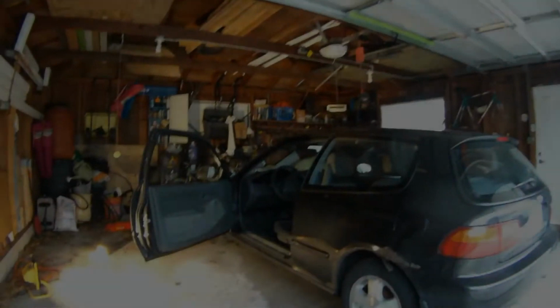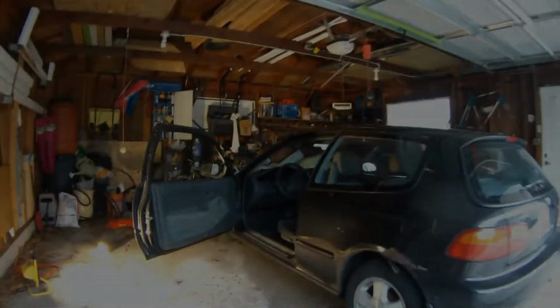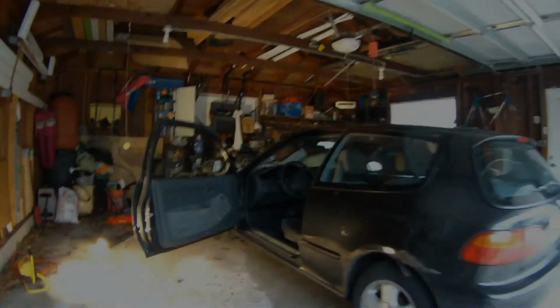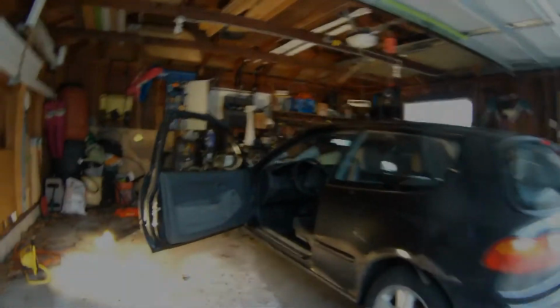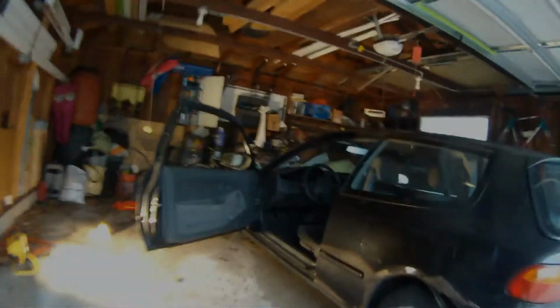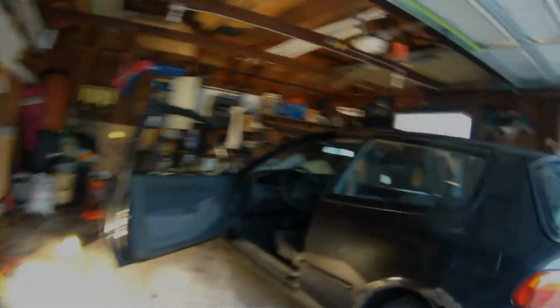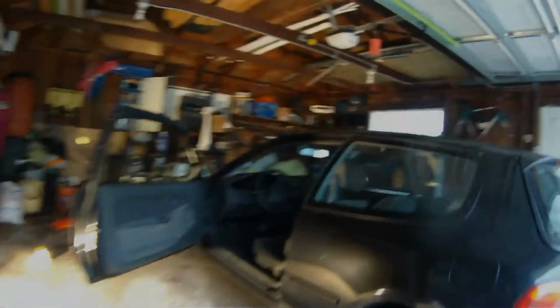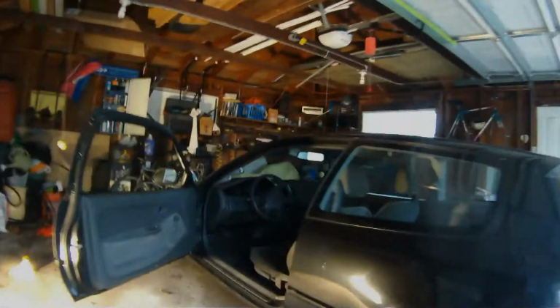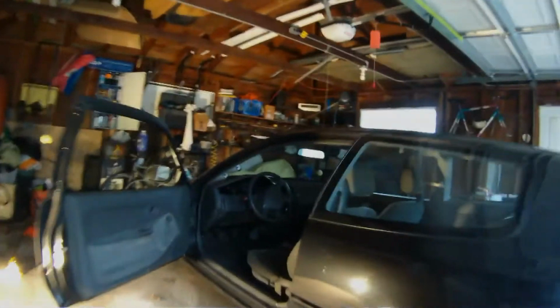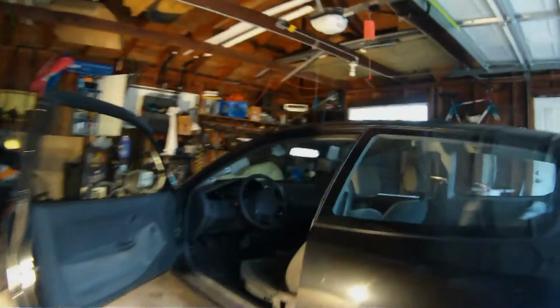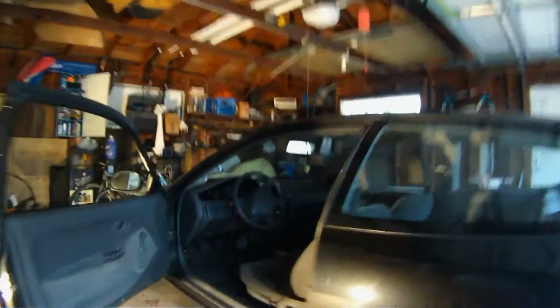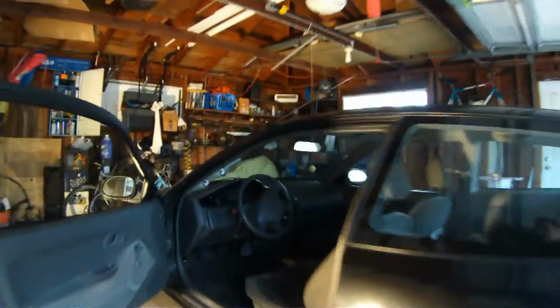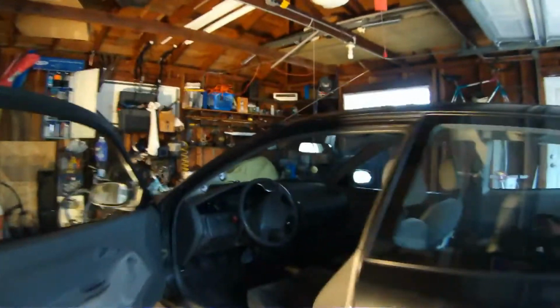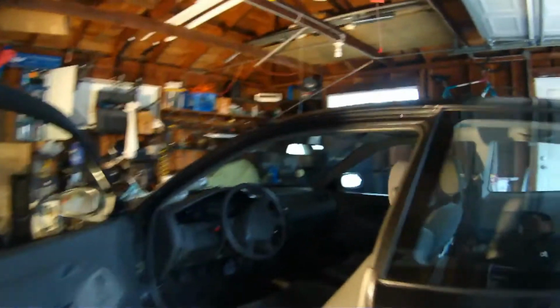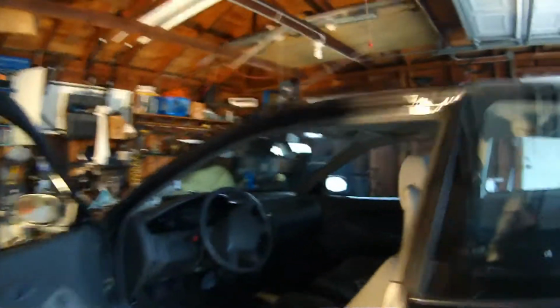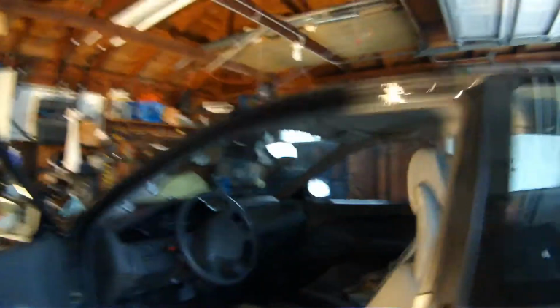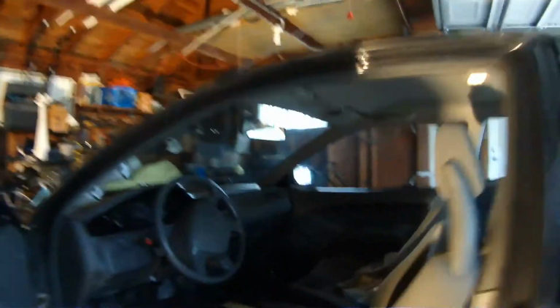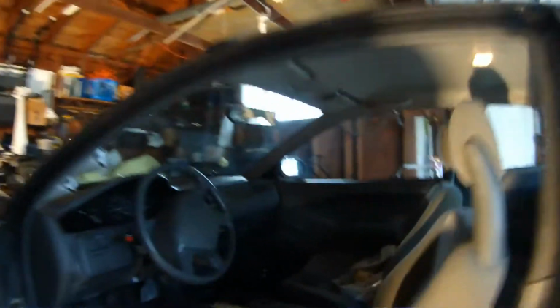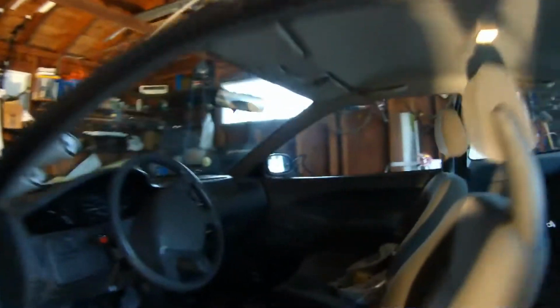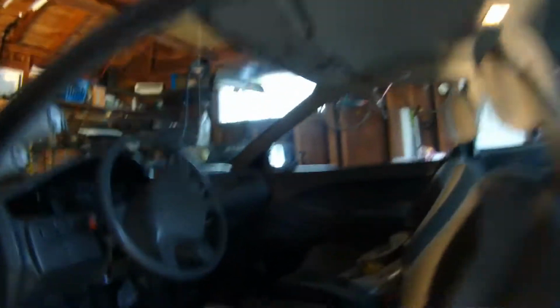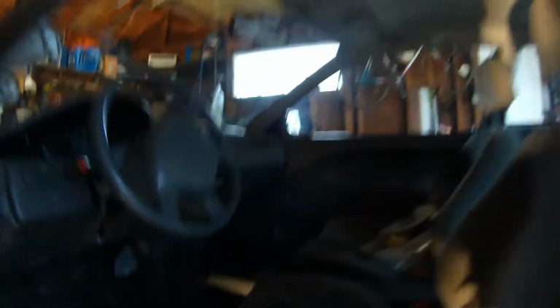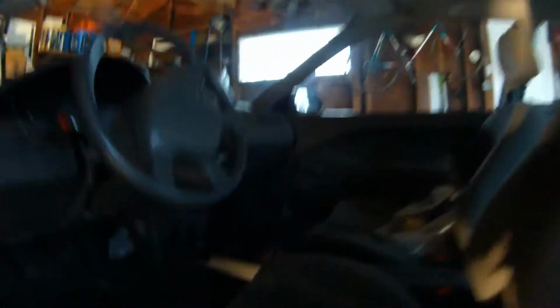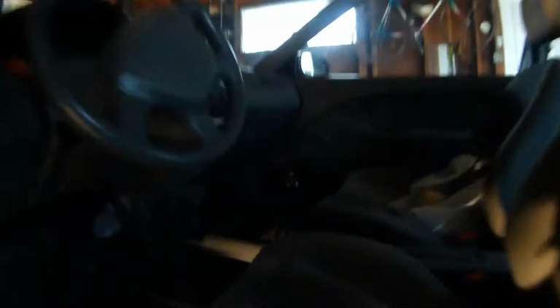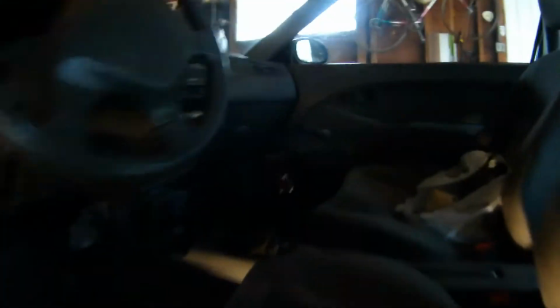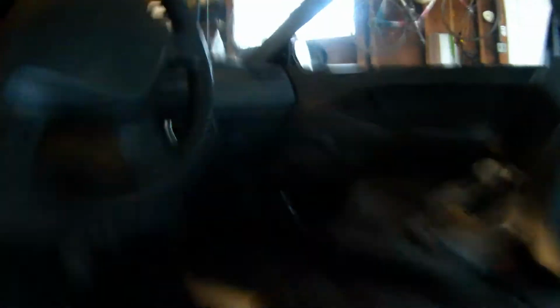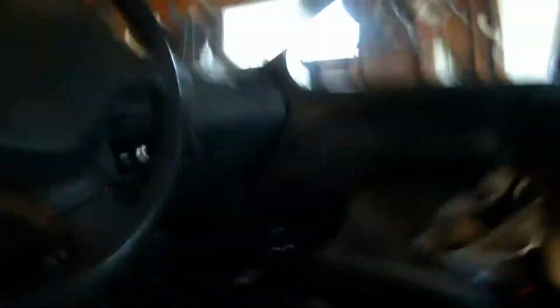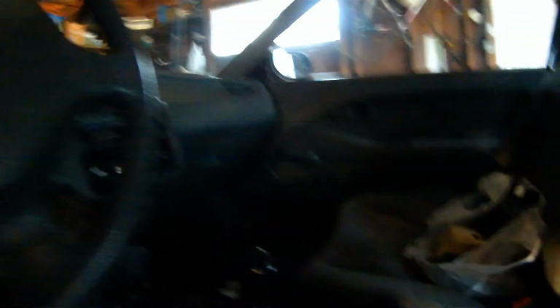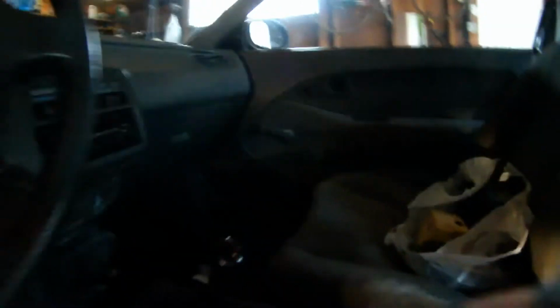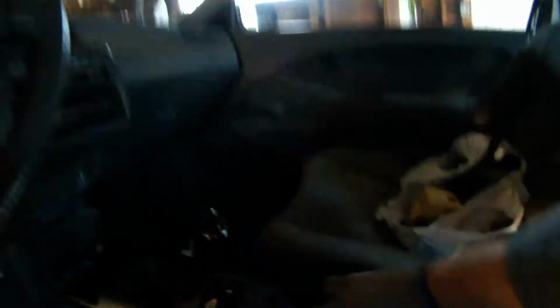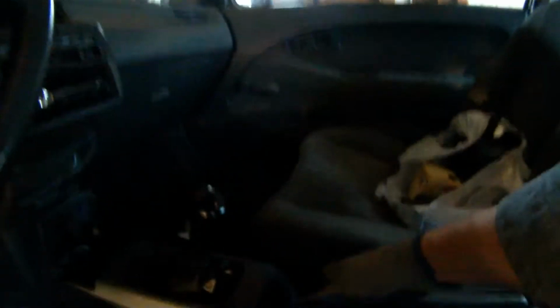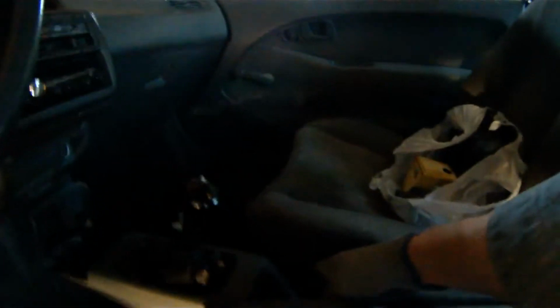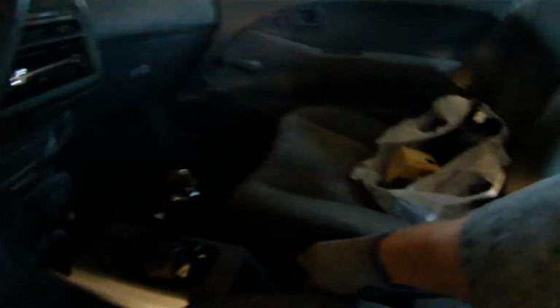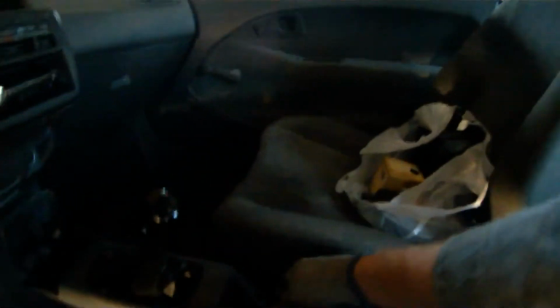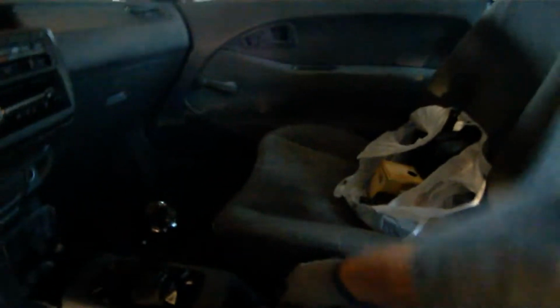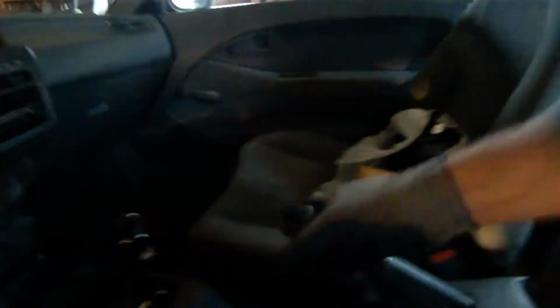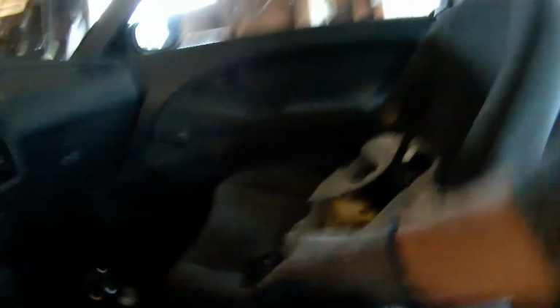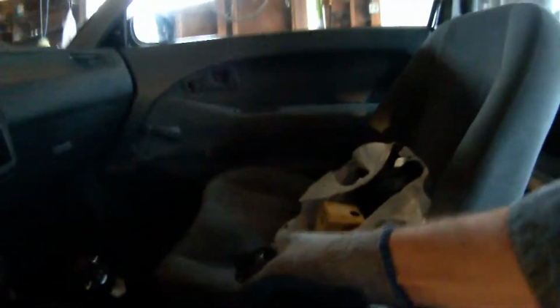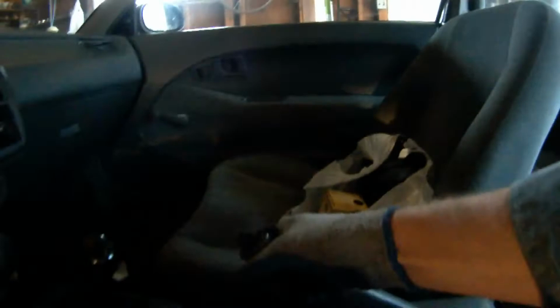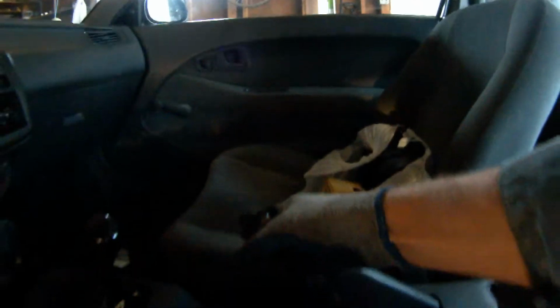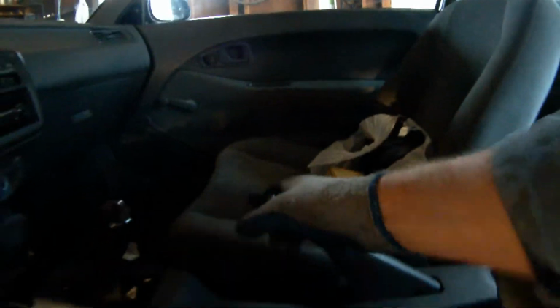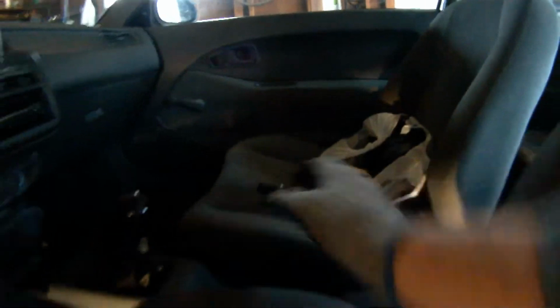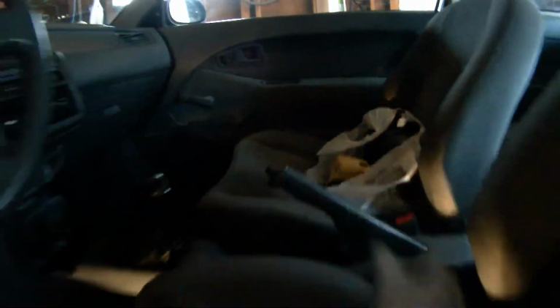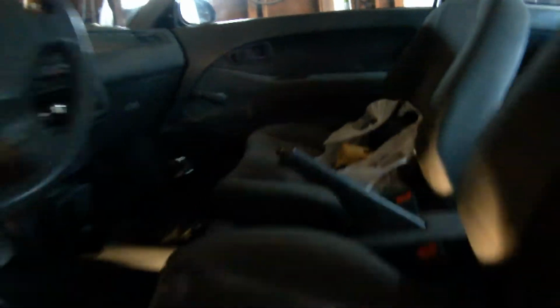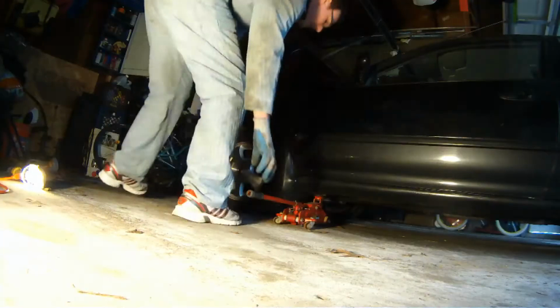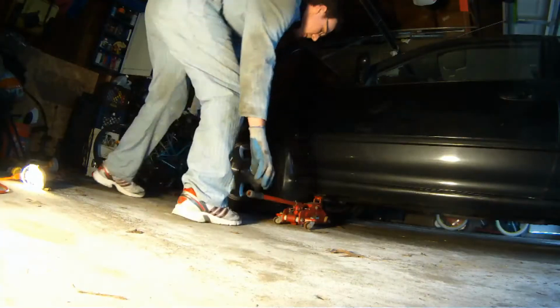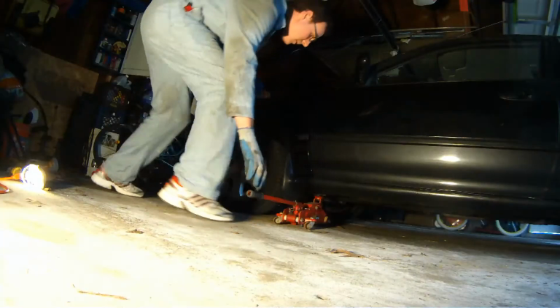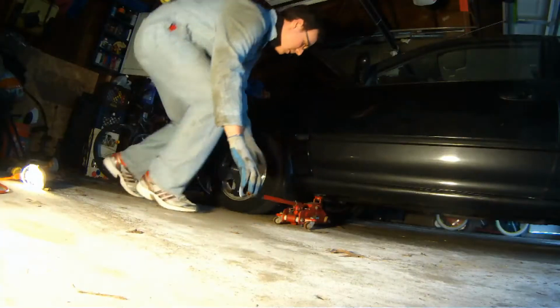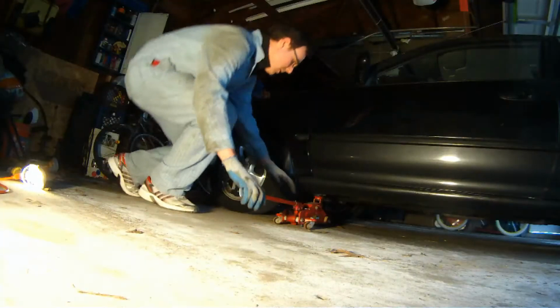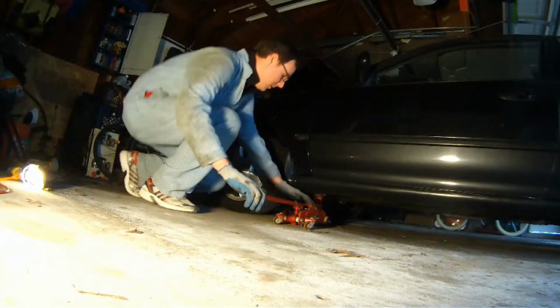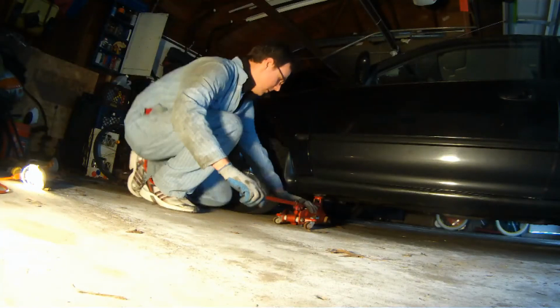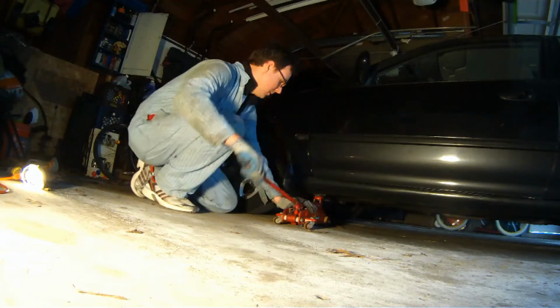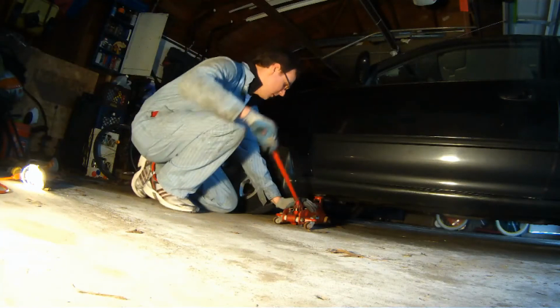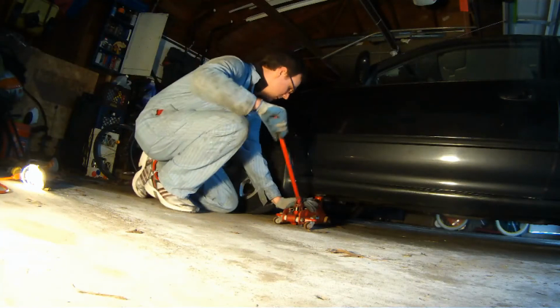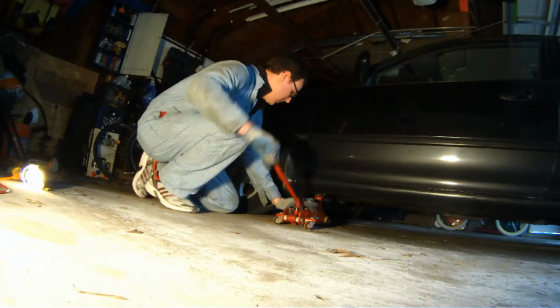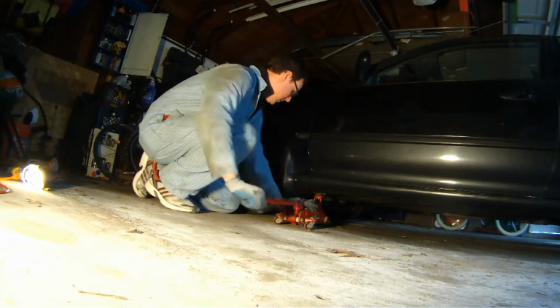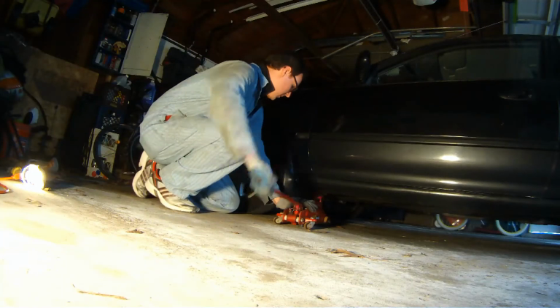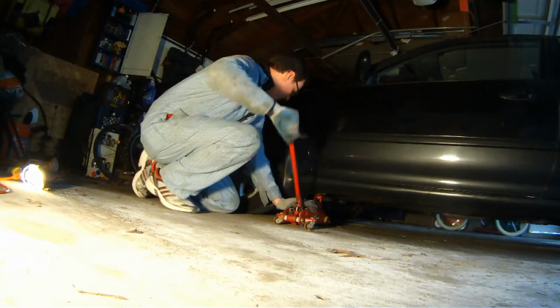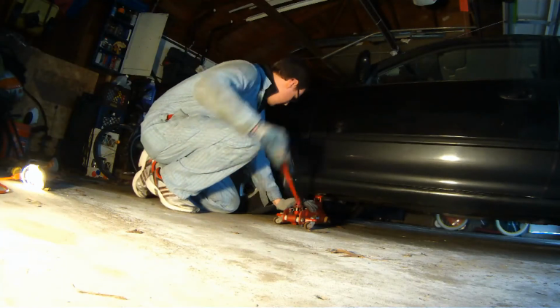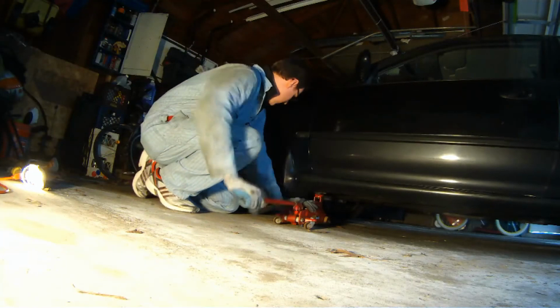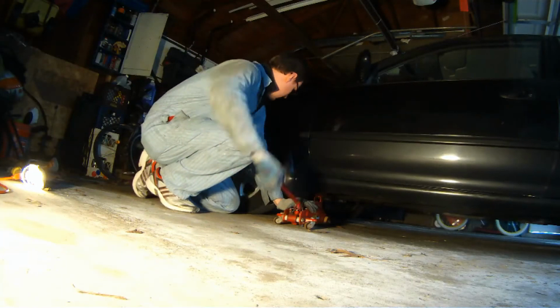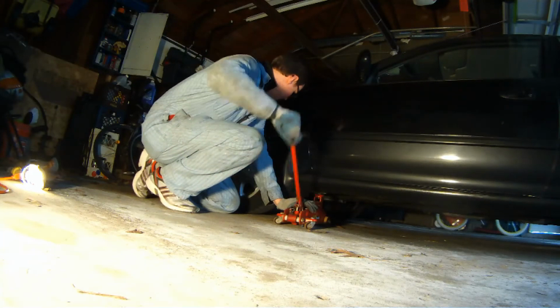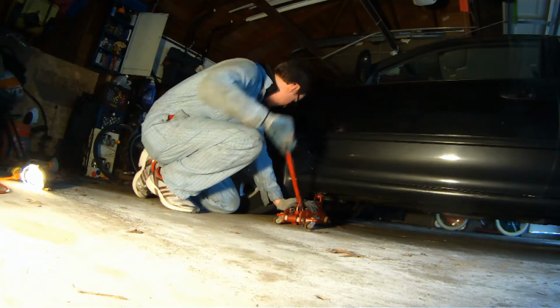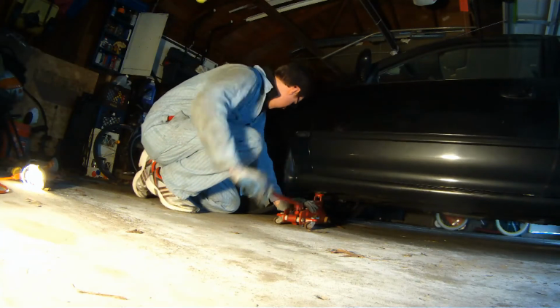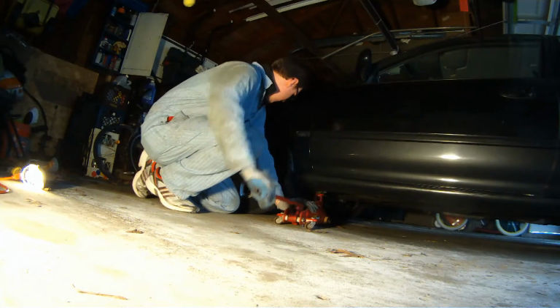Alright, today we'll be changing the oil on a 5th generation Honda Civic. That's a 1992 to 1995 Honda Civic.